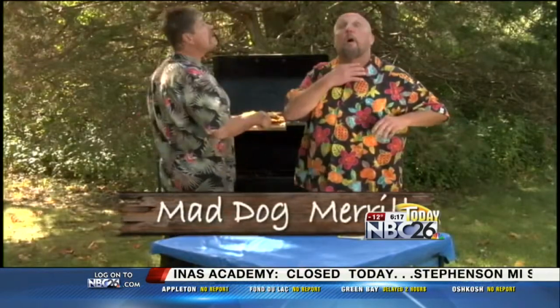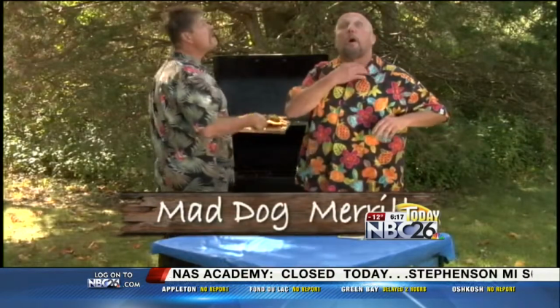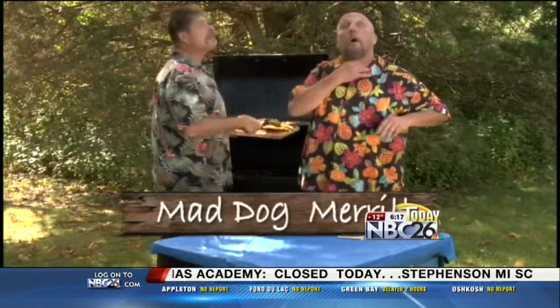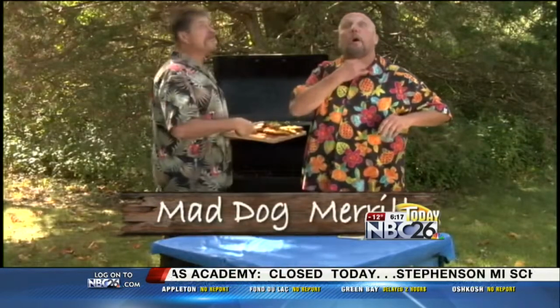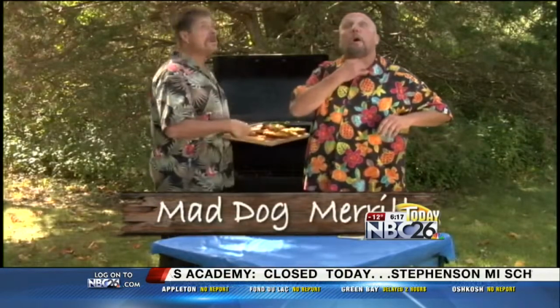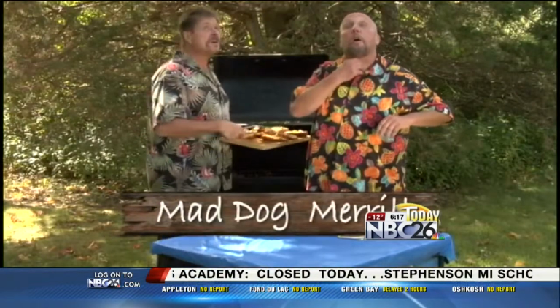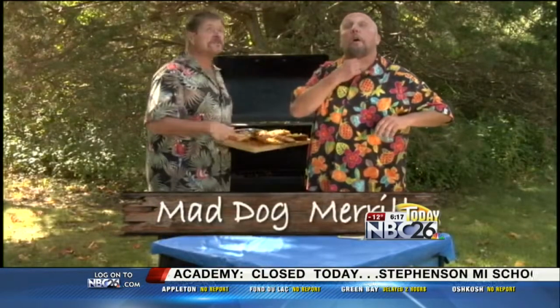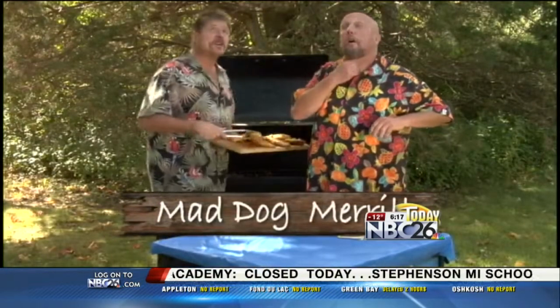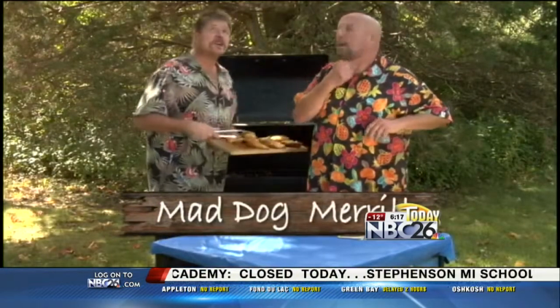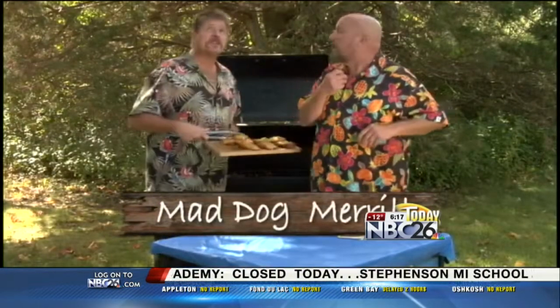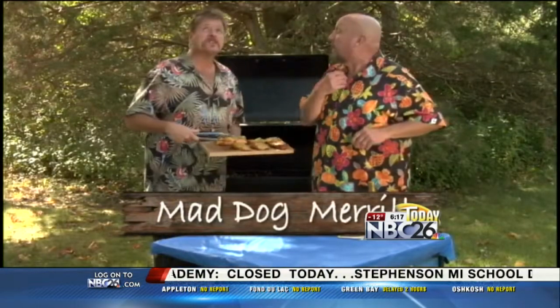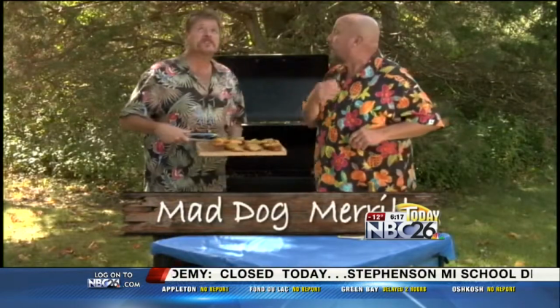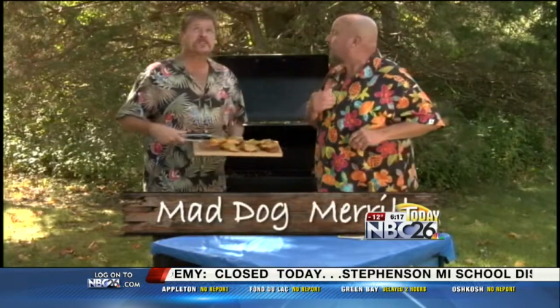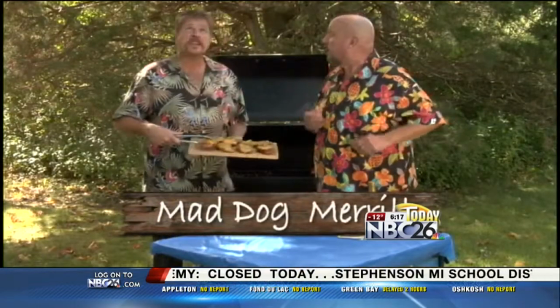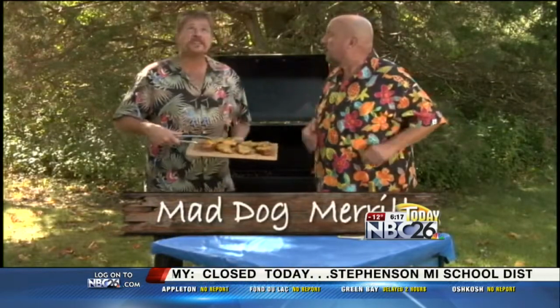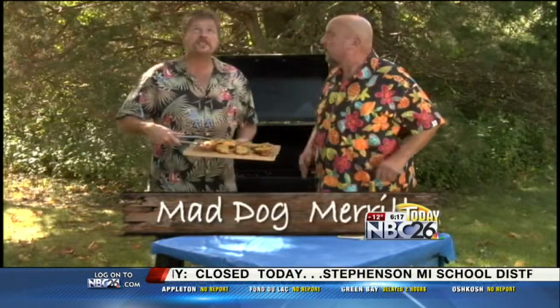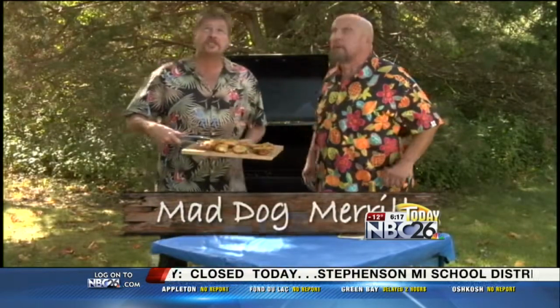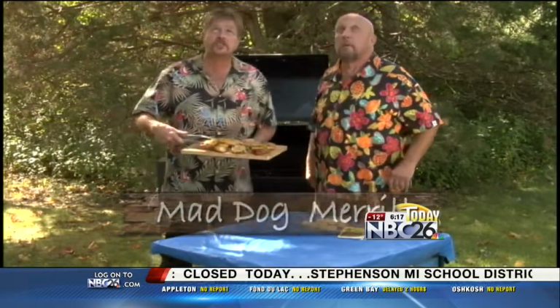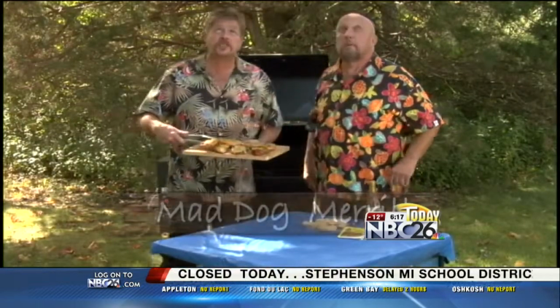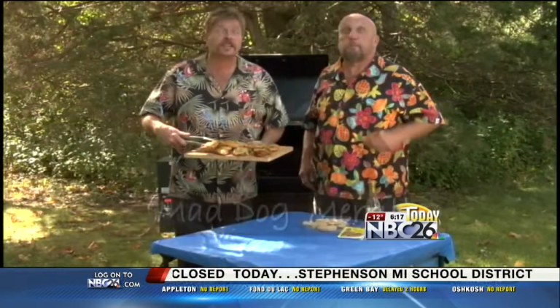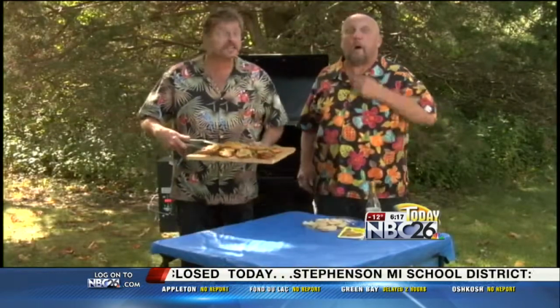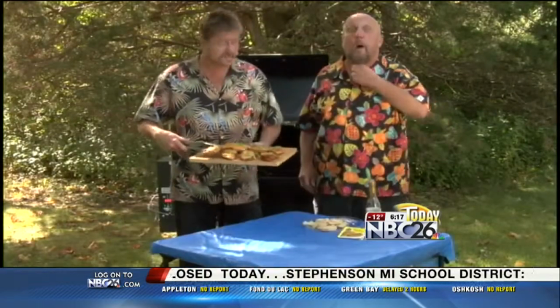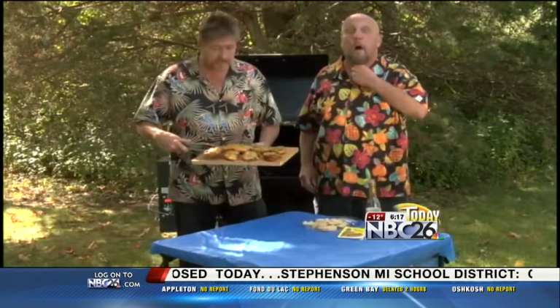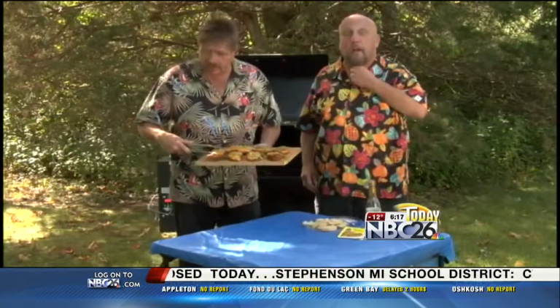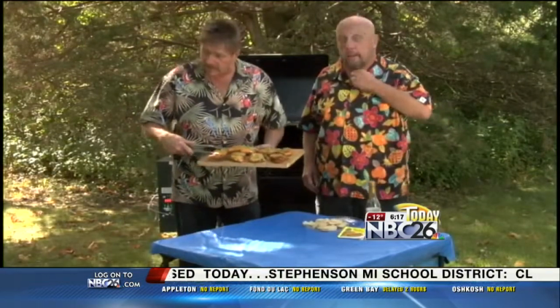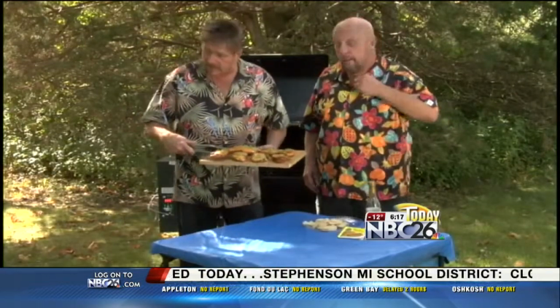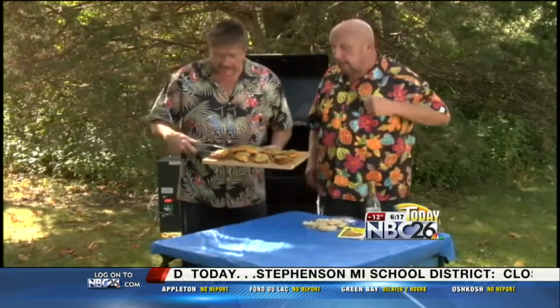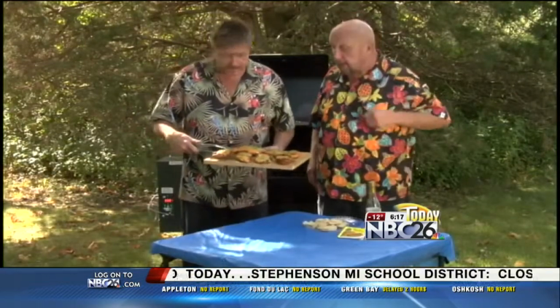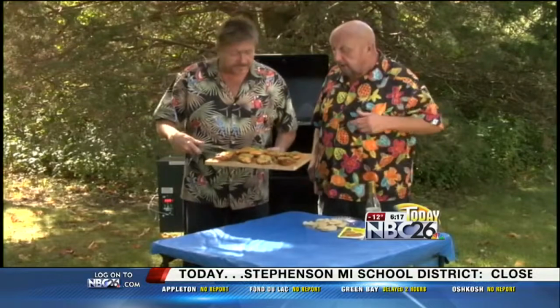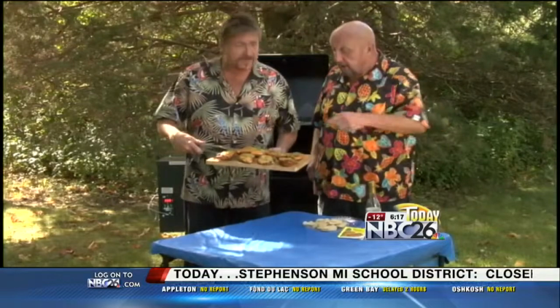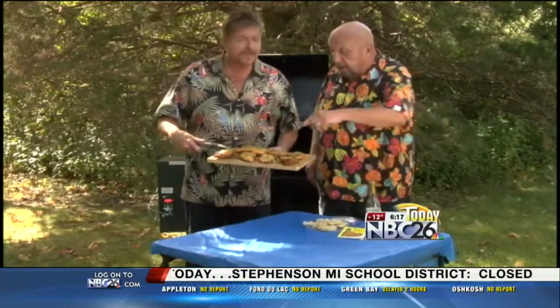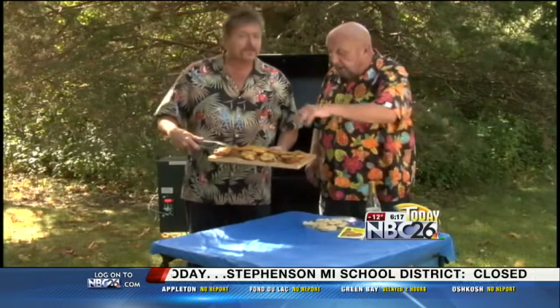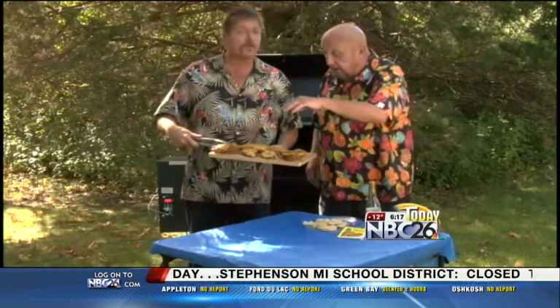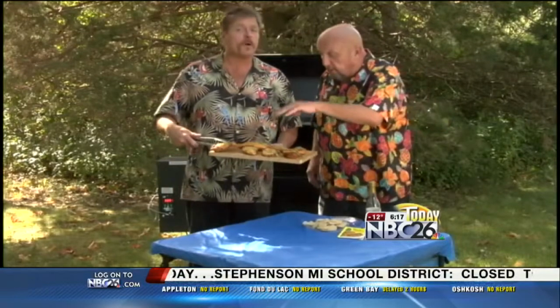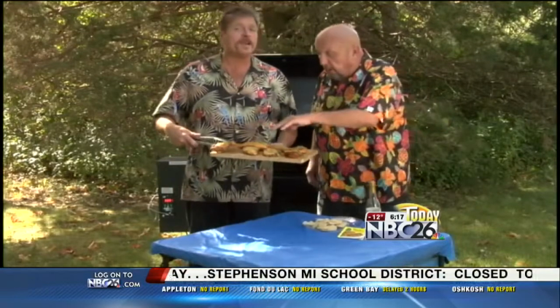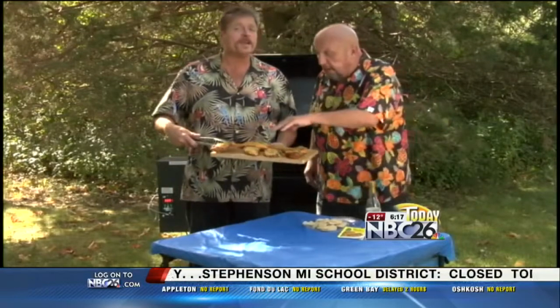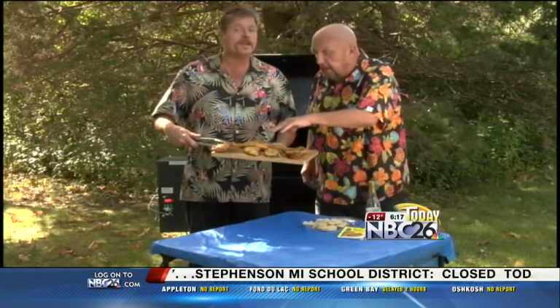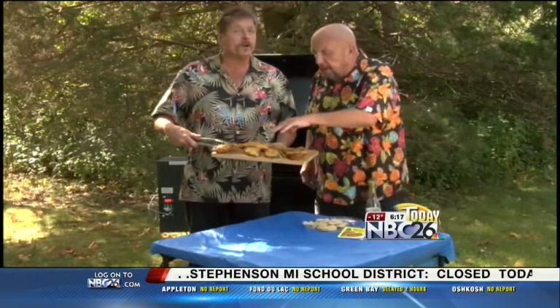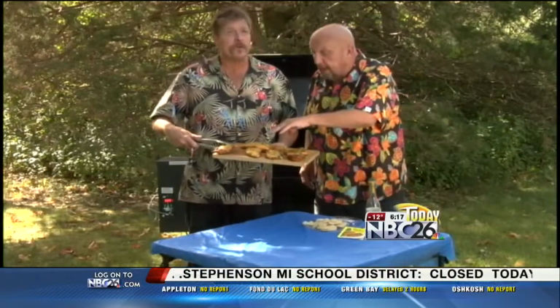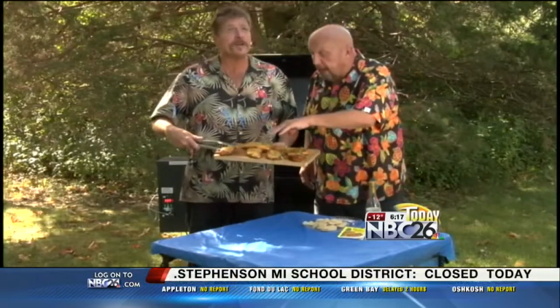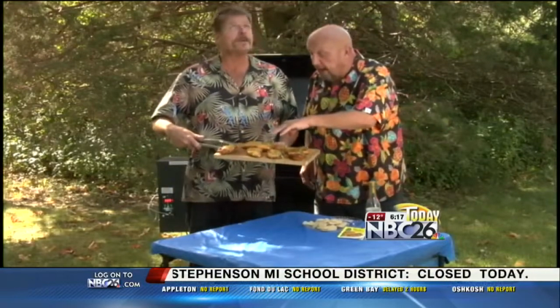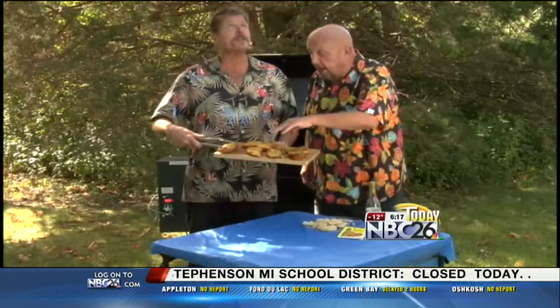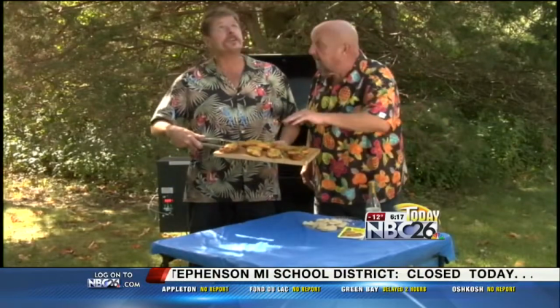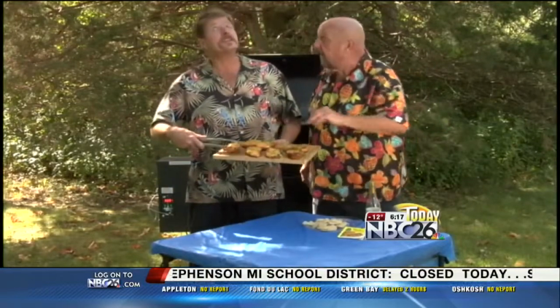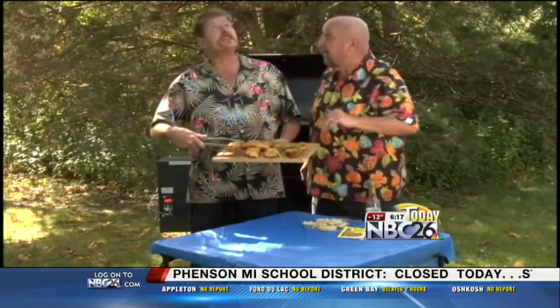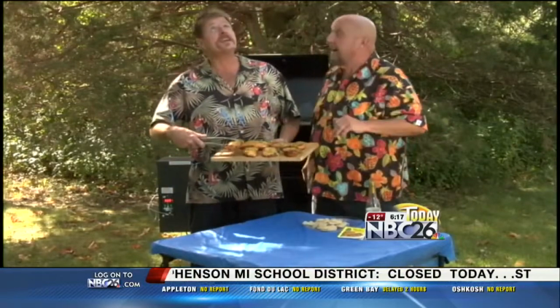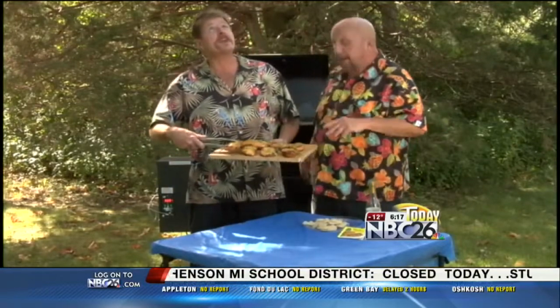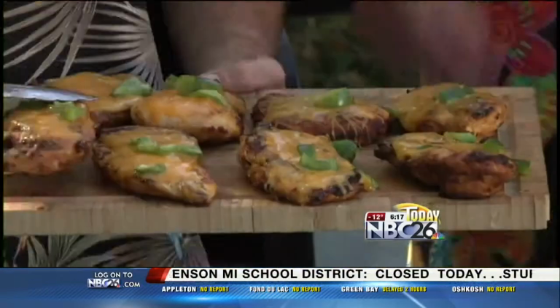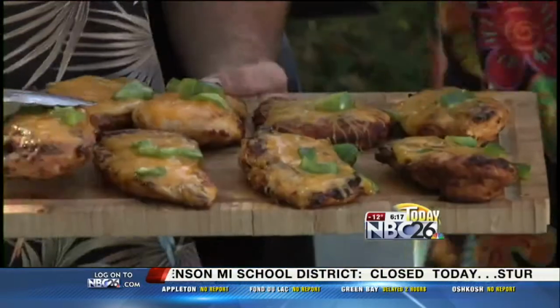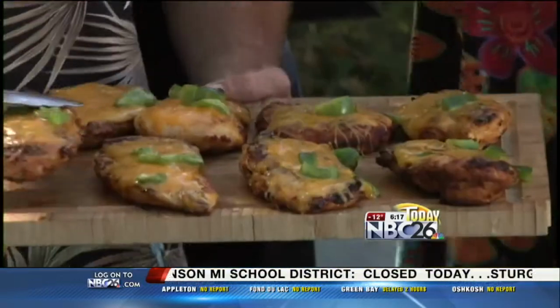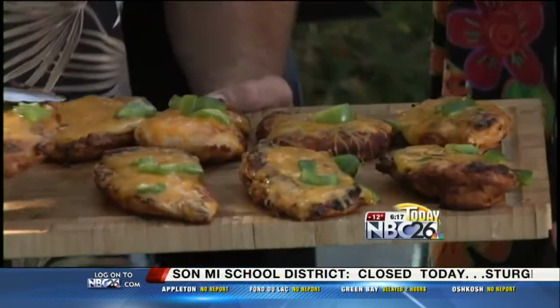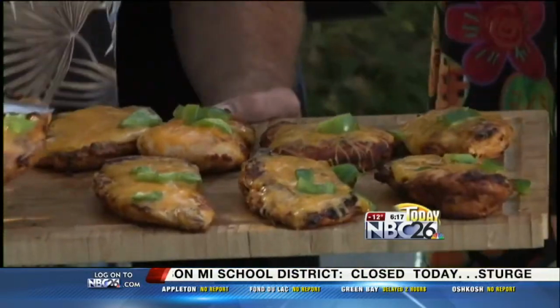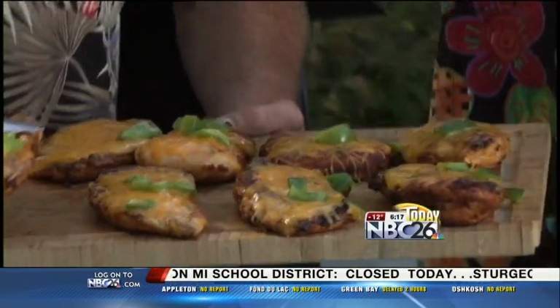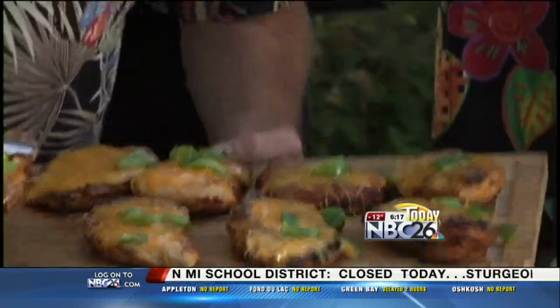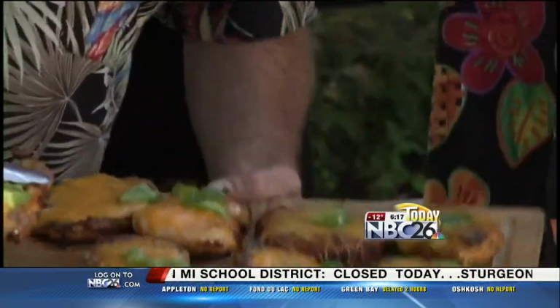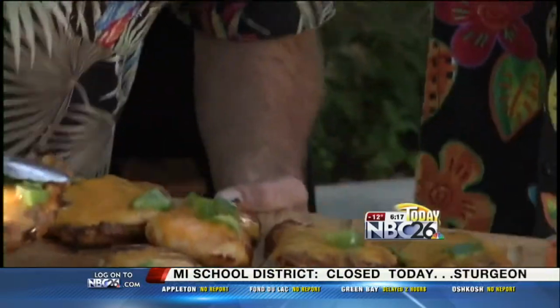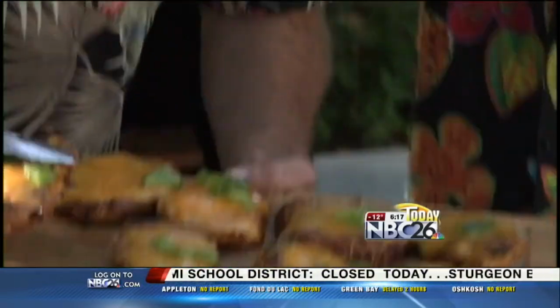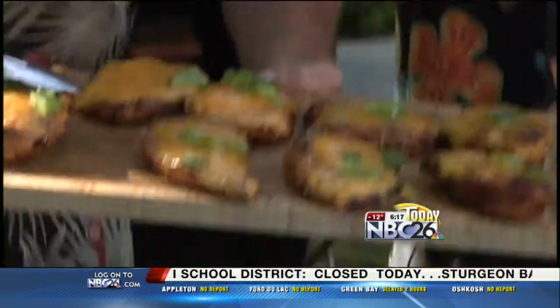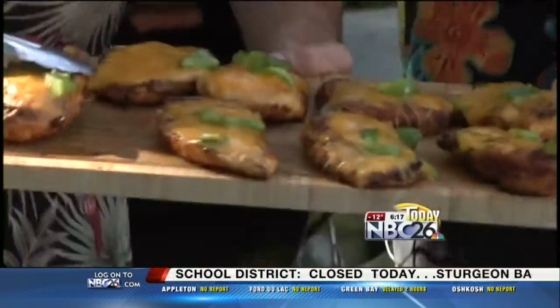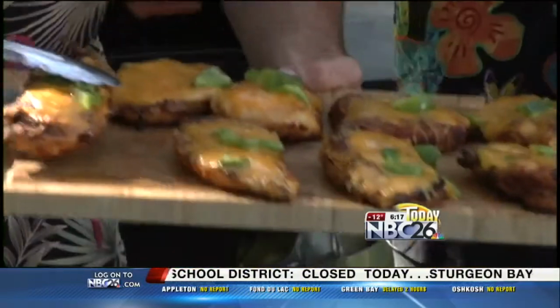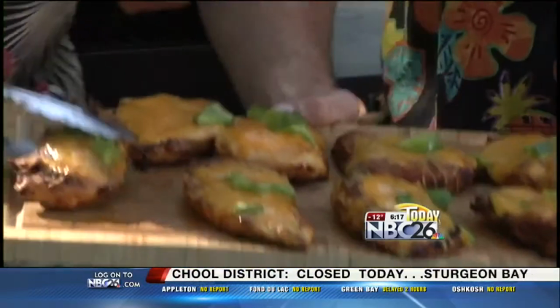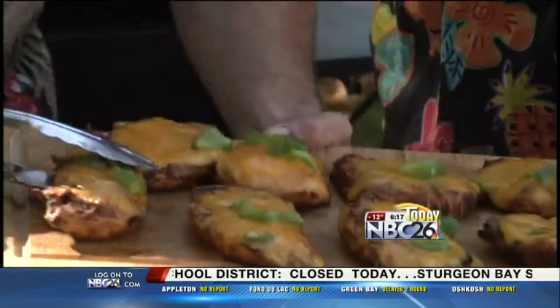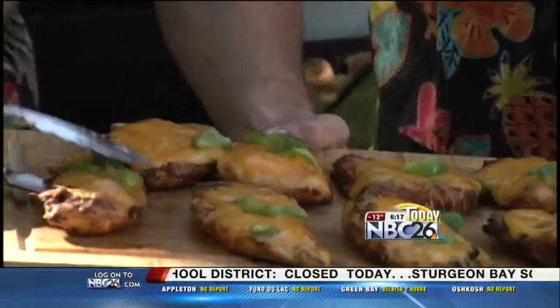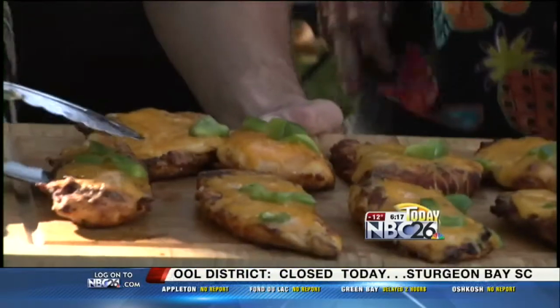Meryl, Meryl, there's chickens, there's chickens somewhere. Yes, there is chicken right there. Why am I looking in the air if there's chickens? Look down there, down there.